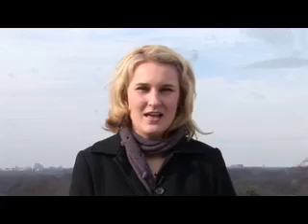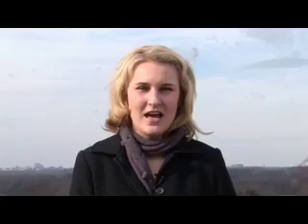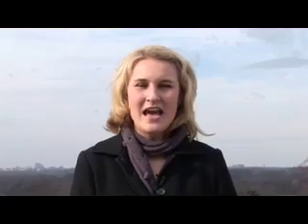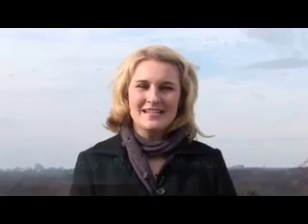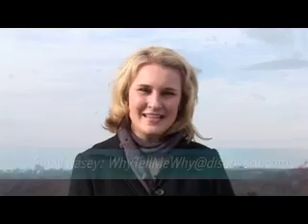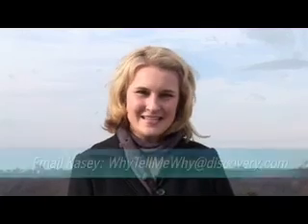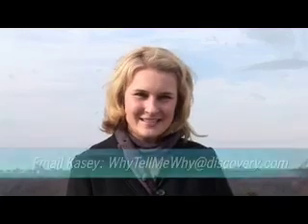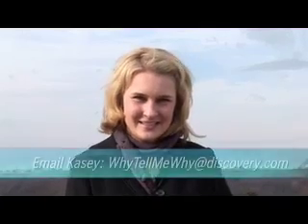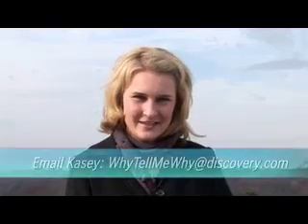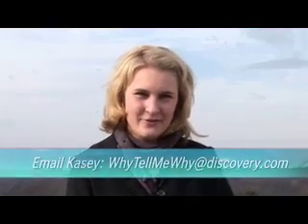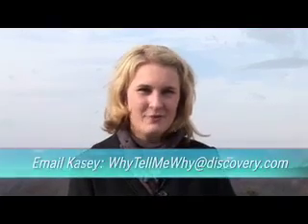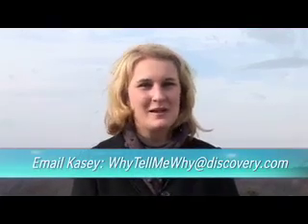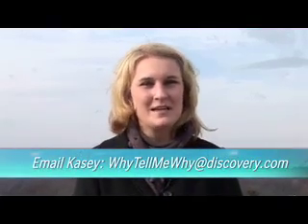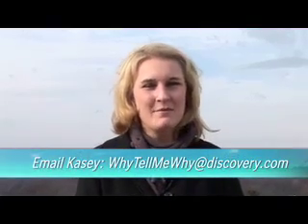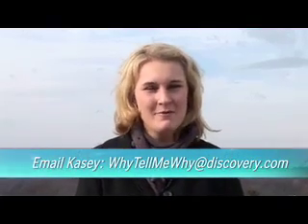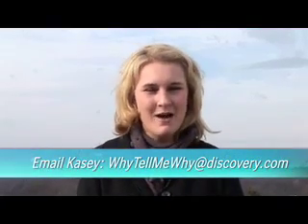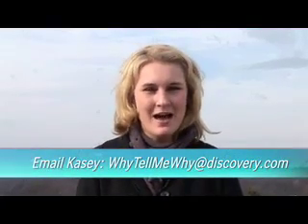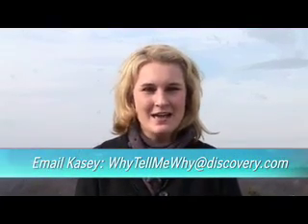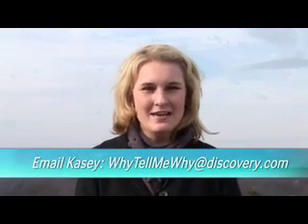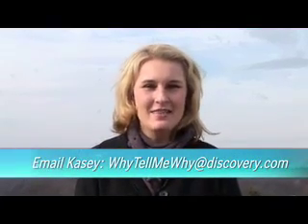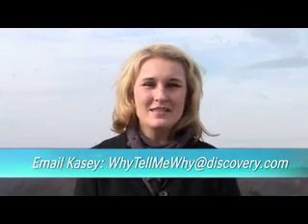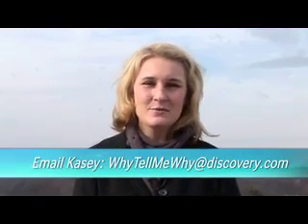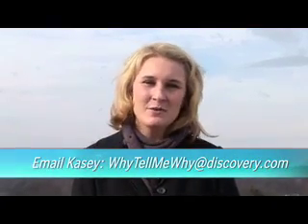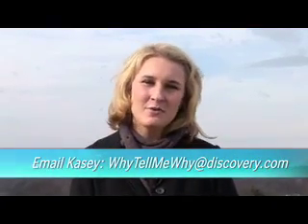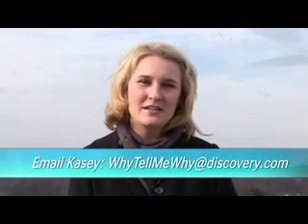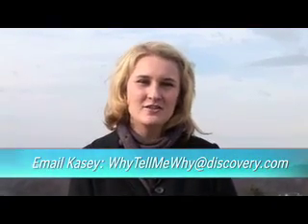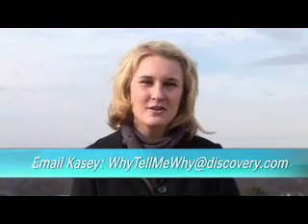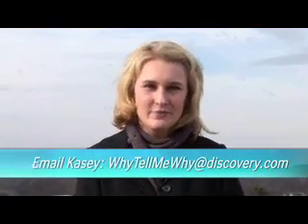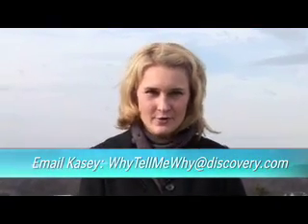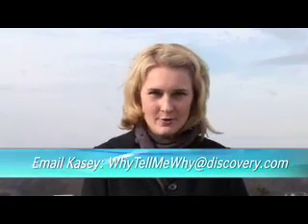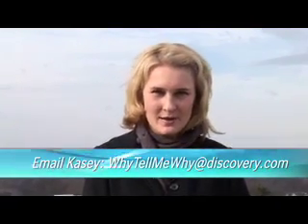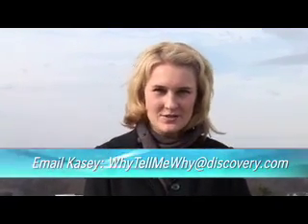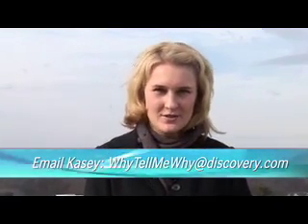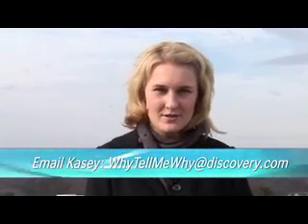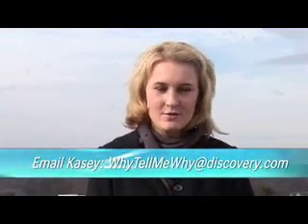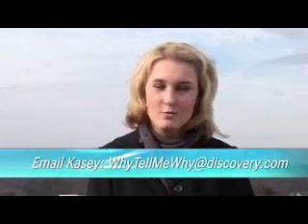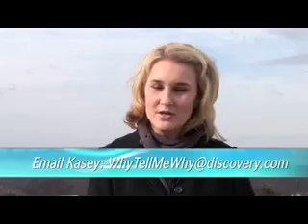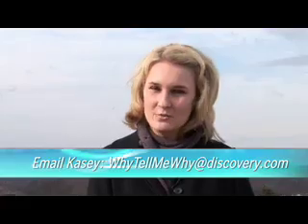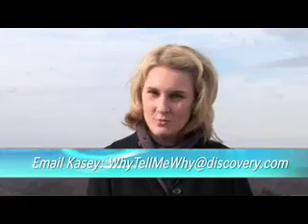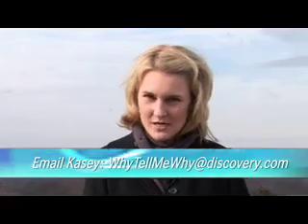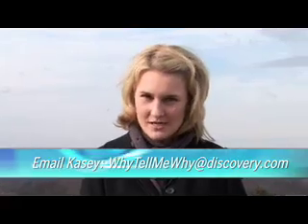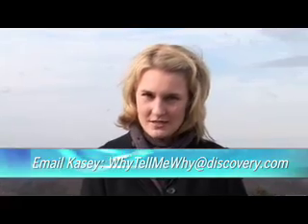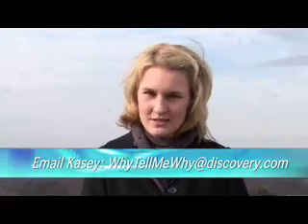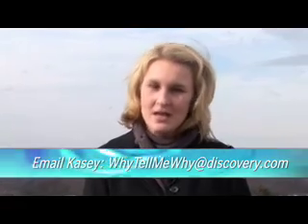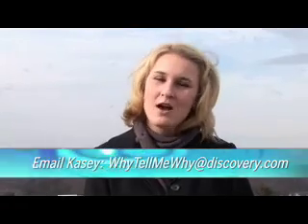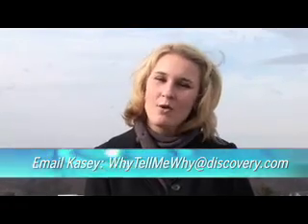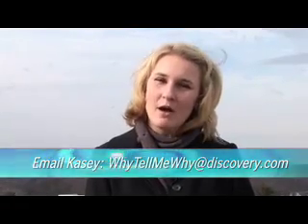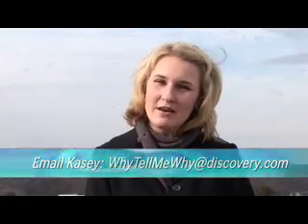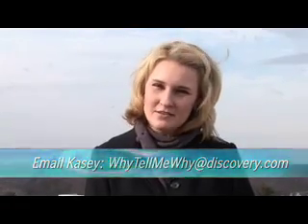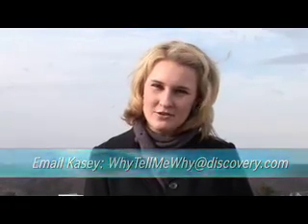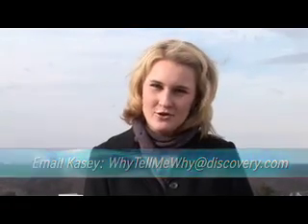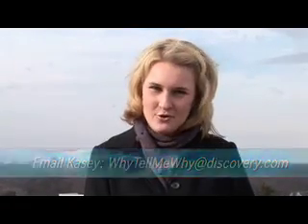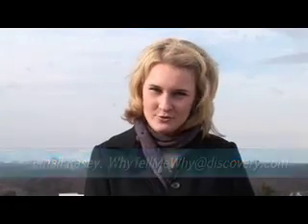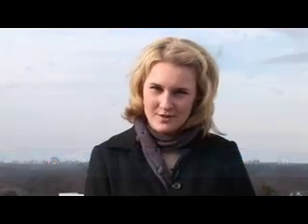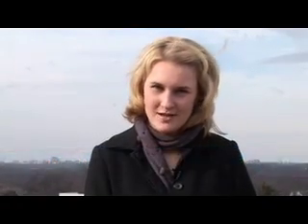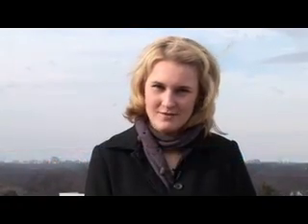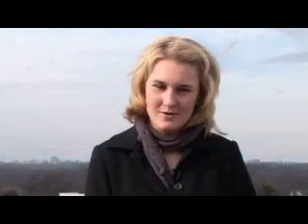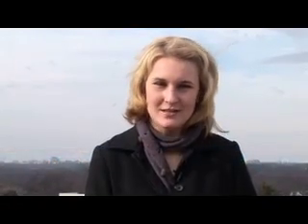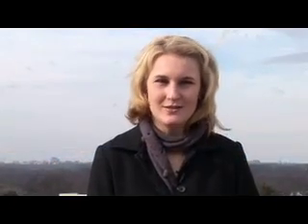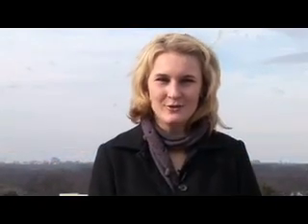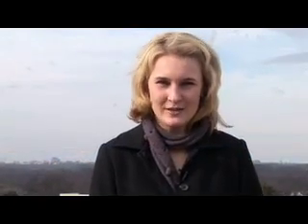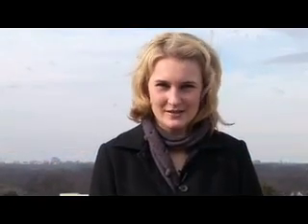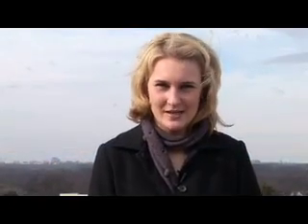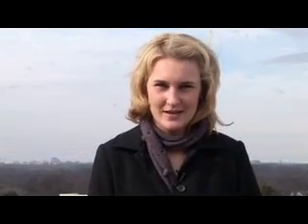Hi, it's KCD for Why Tell Me Why. This week we're answering a viewer question, which was why does our nose run when it's cold outside?